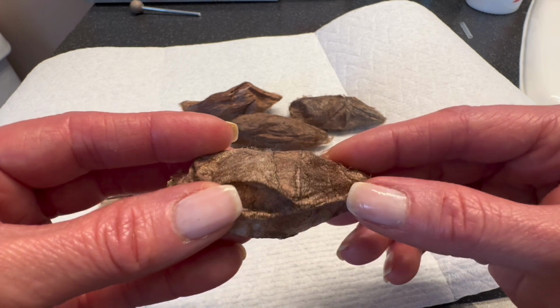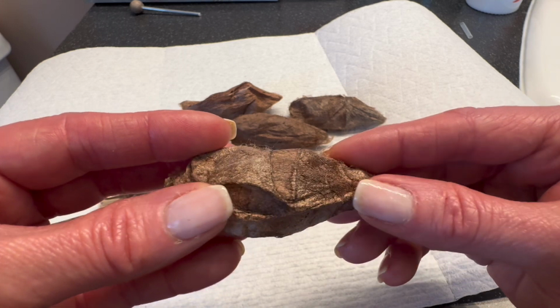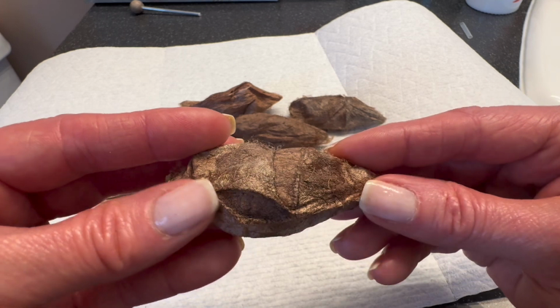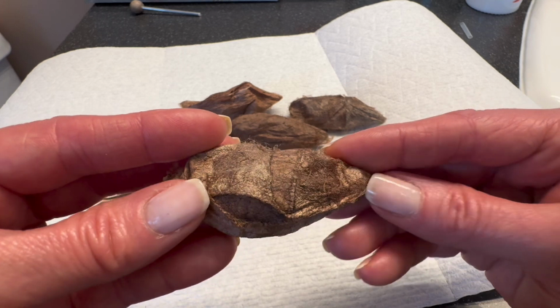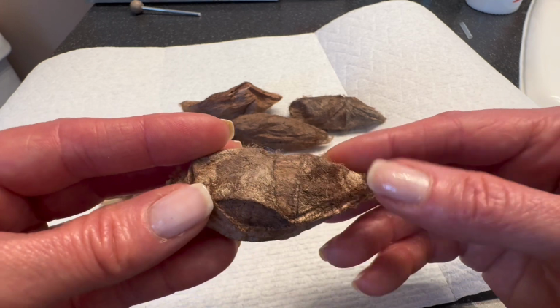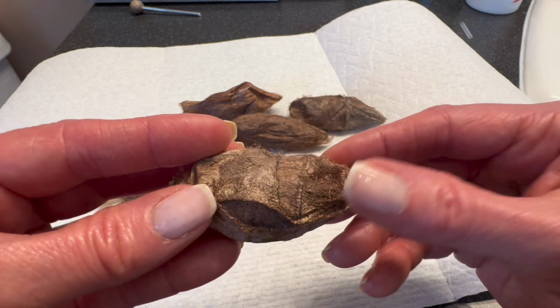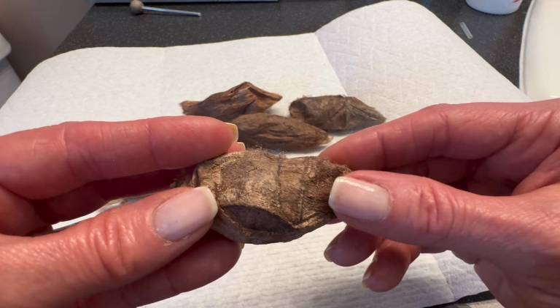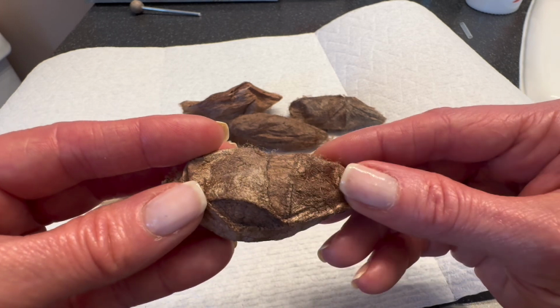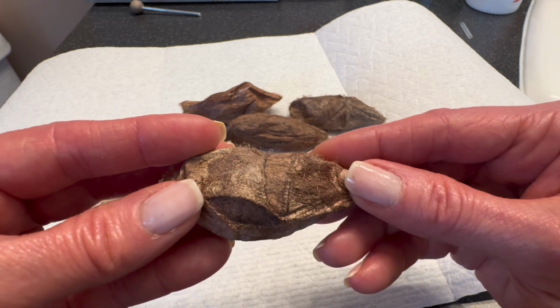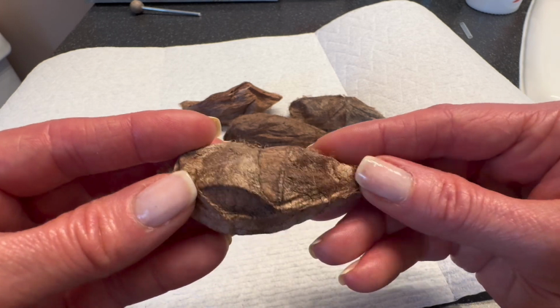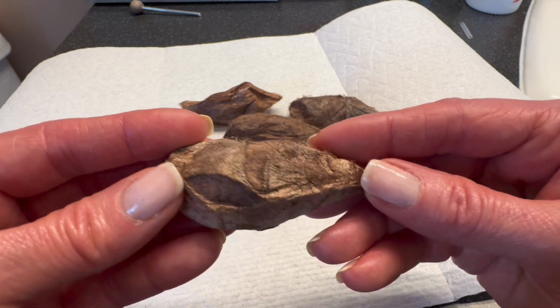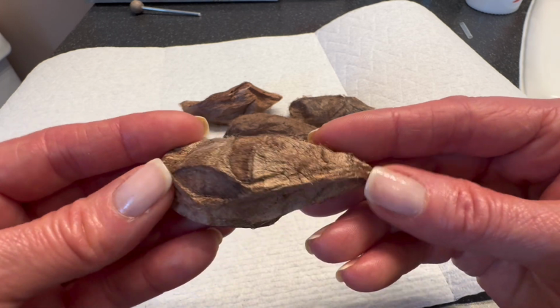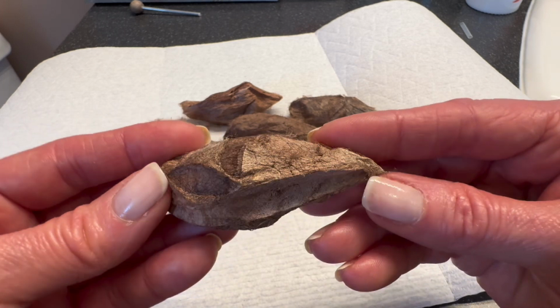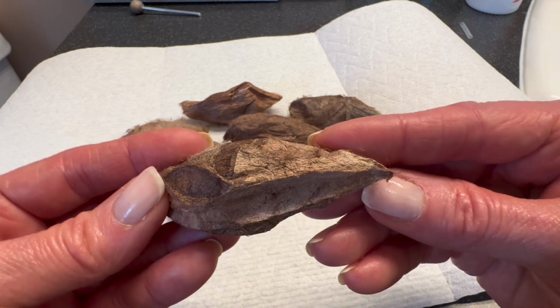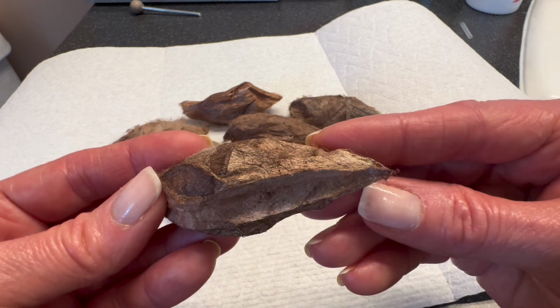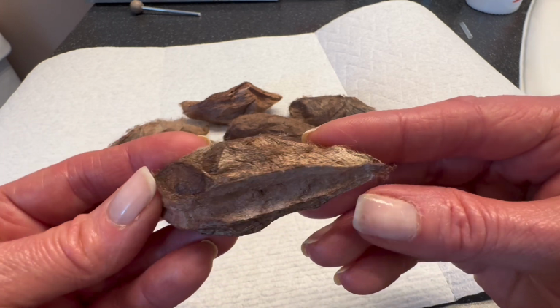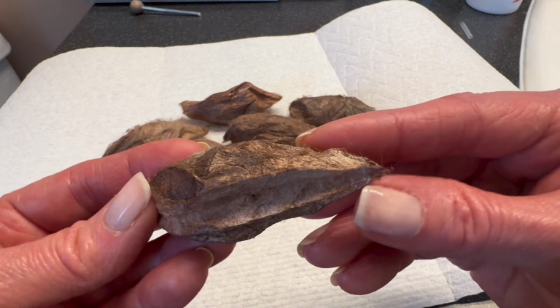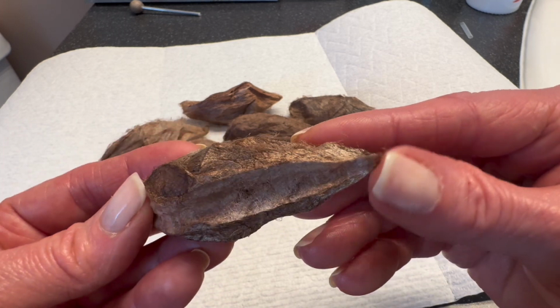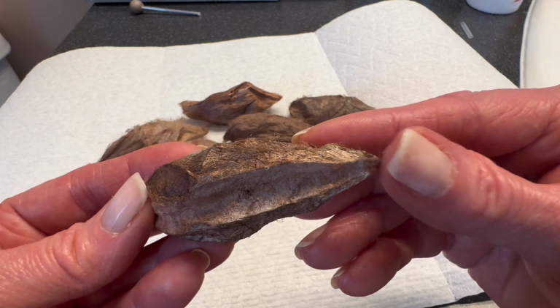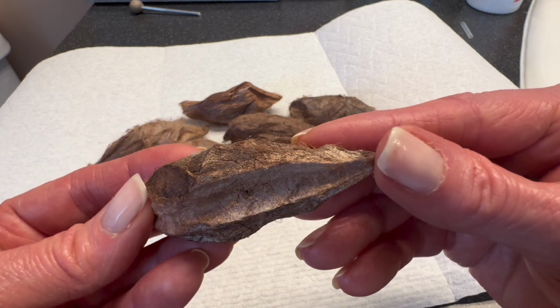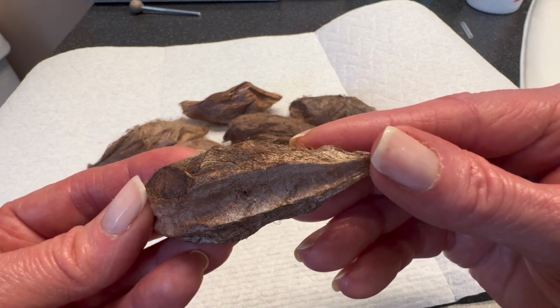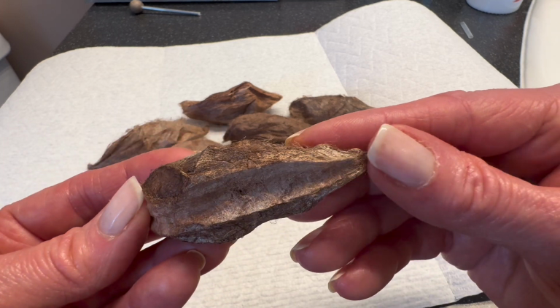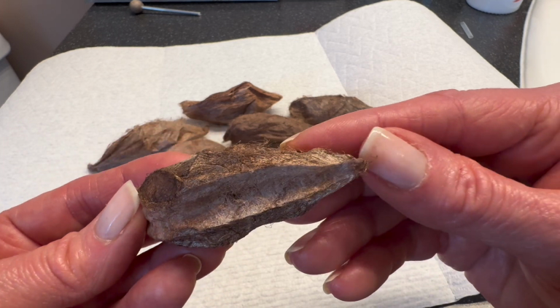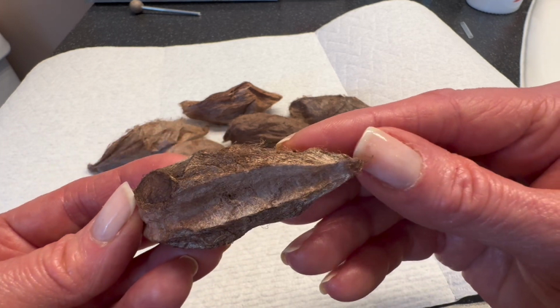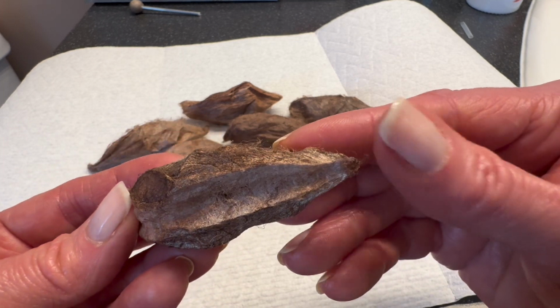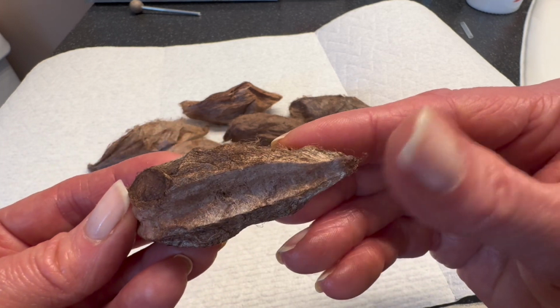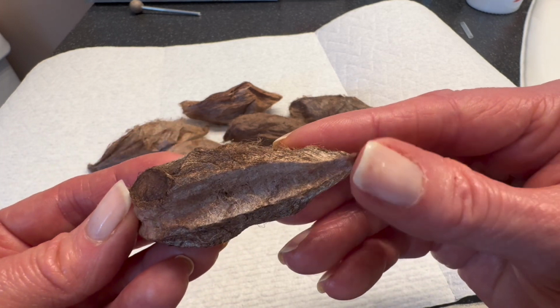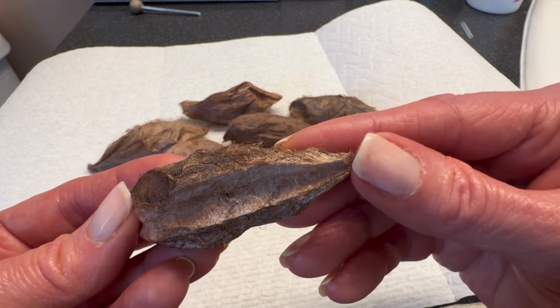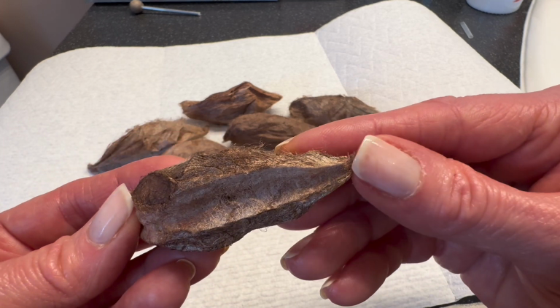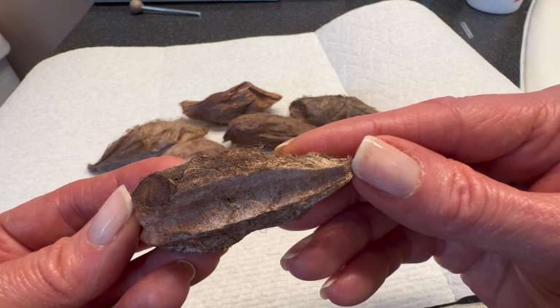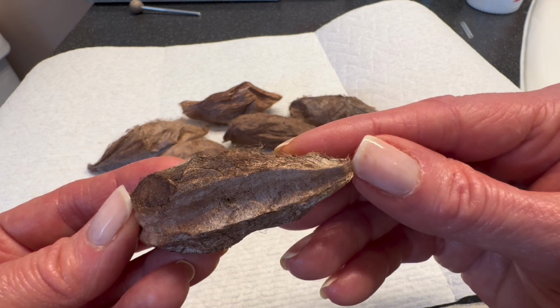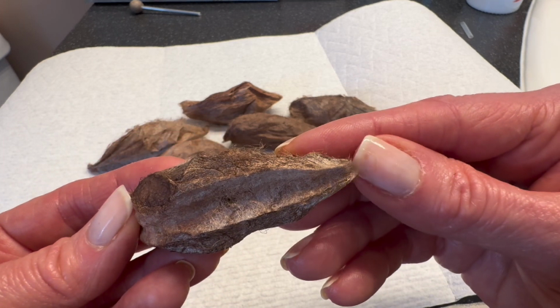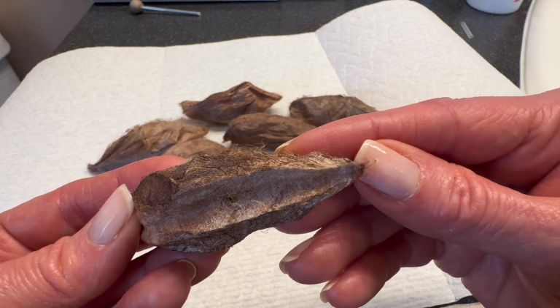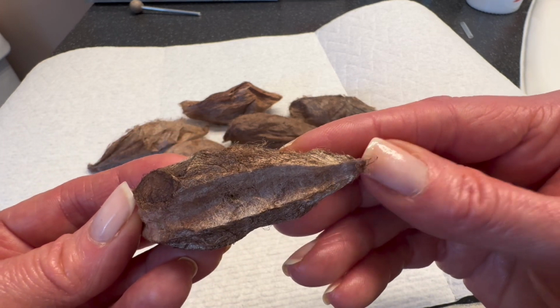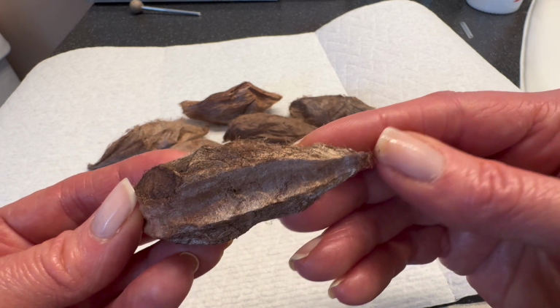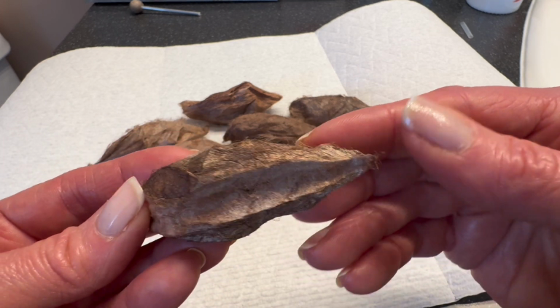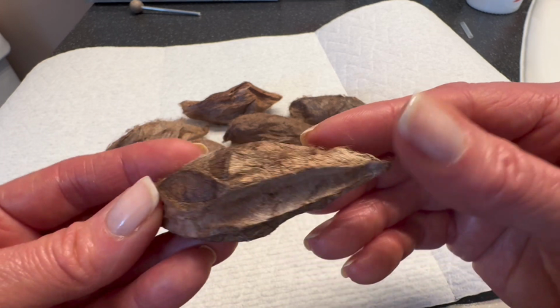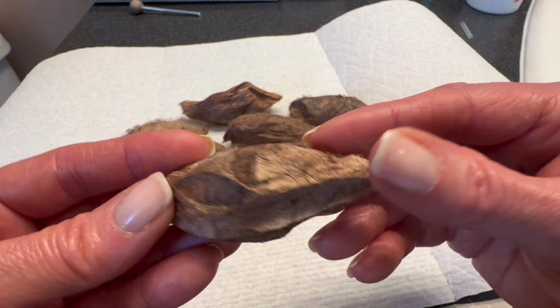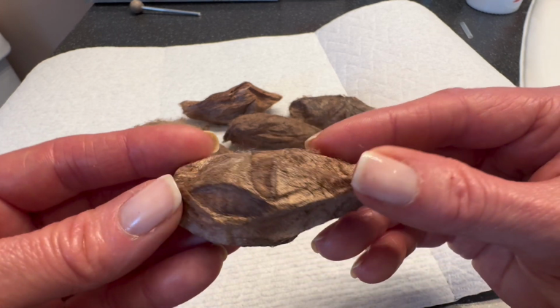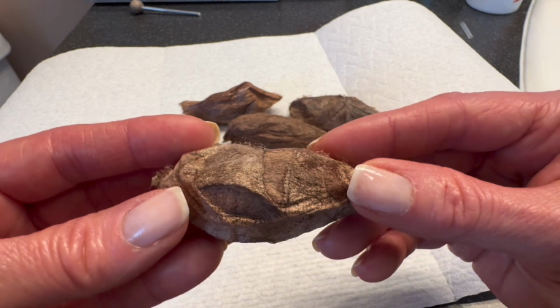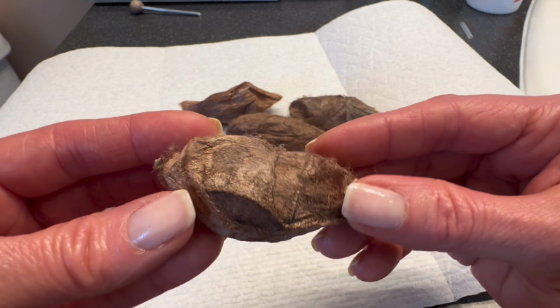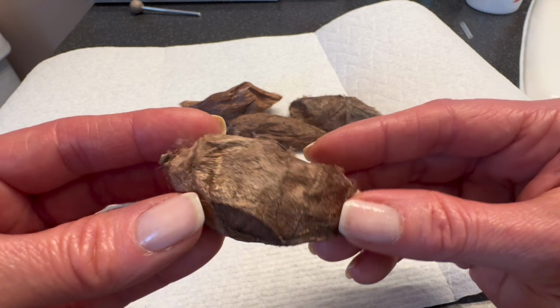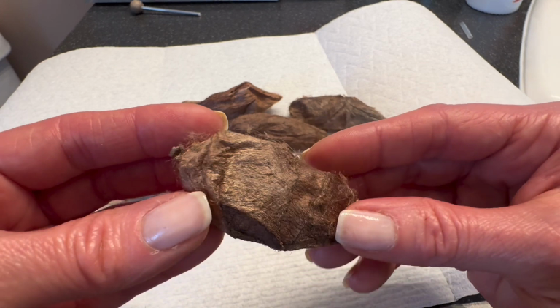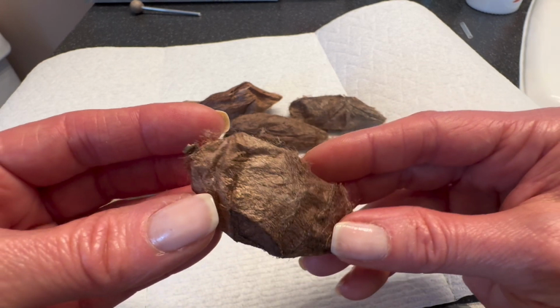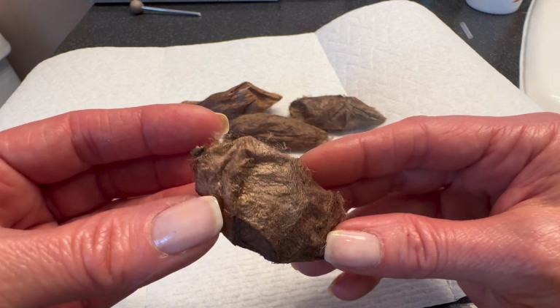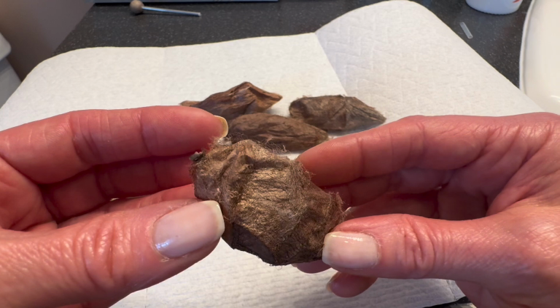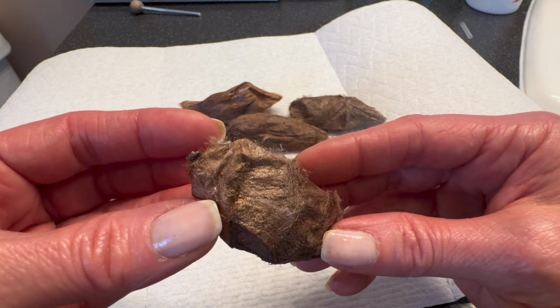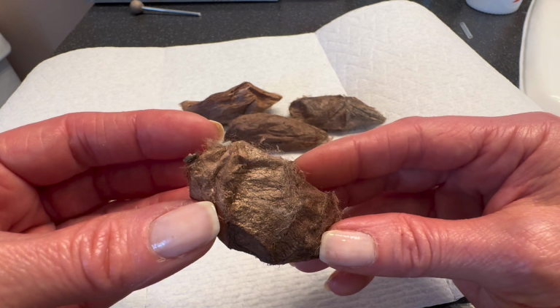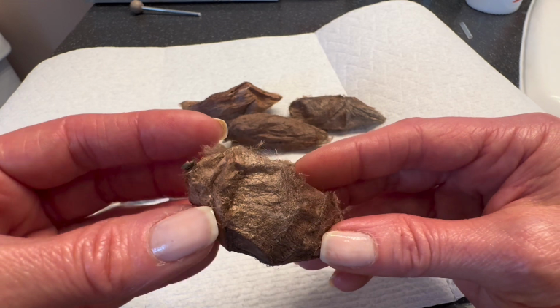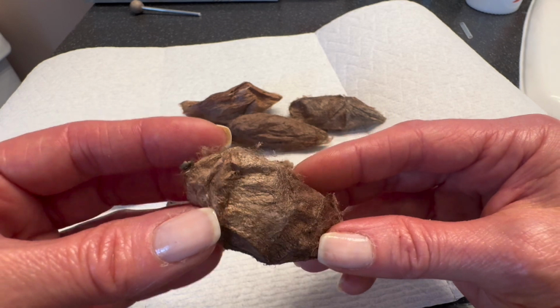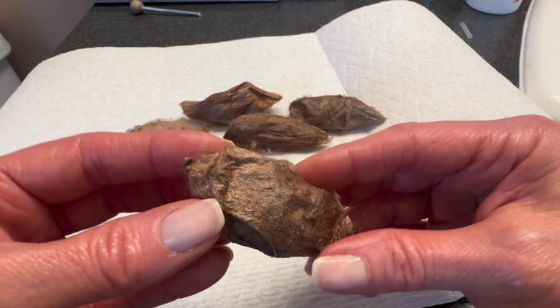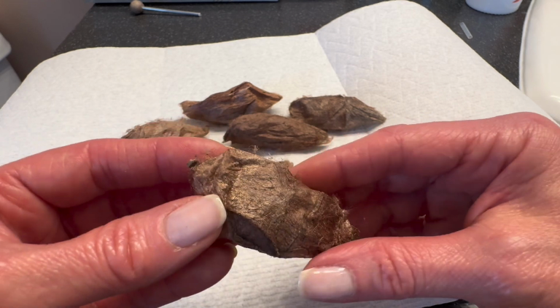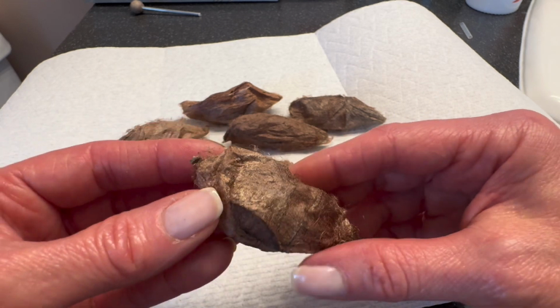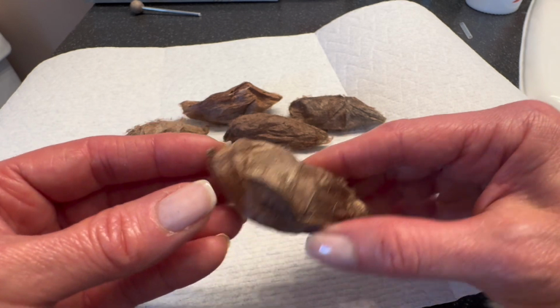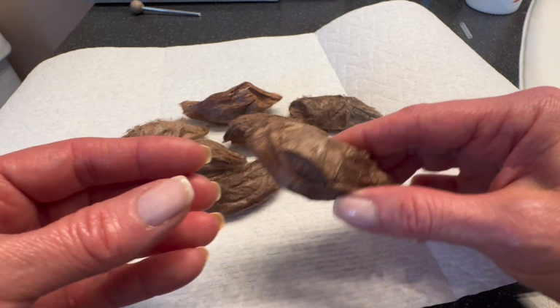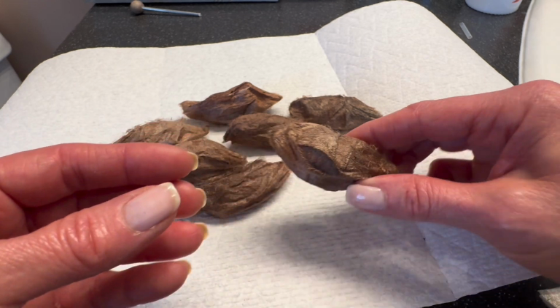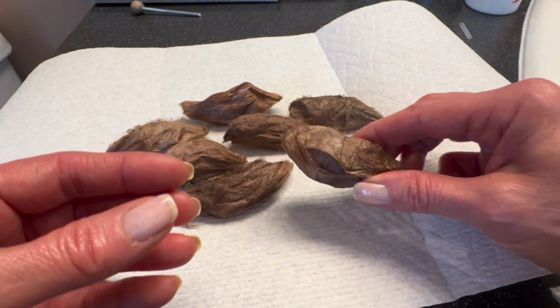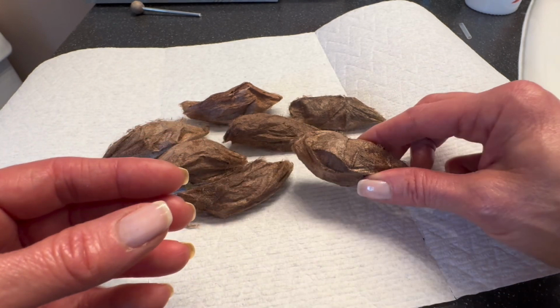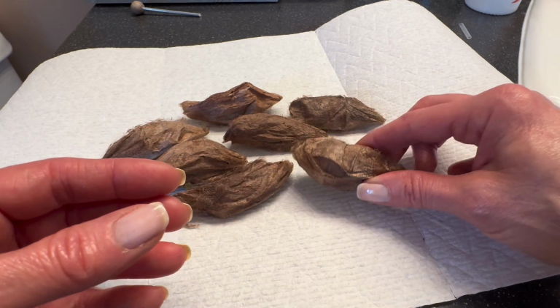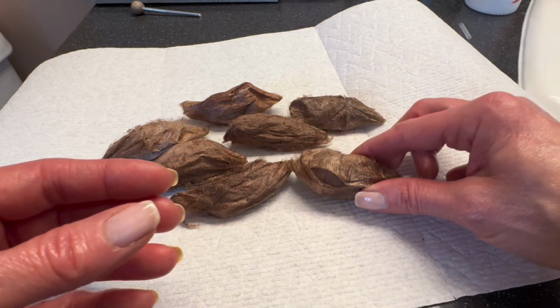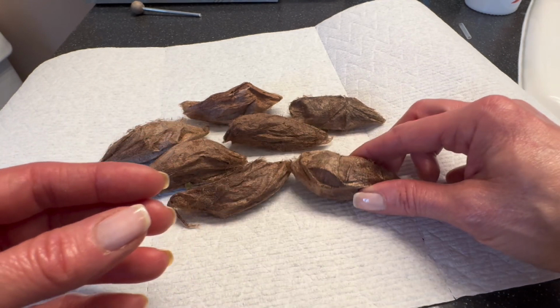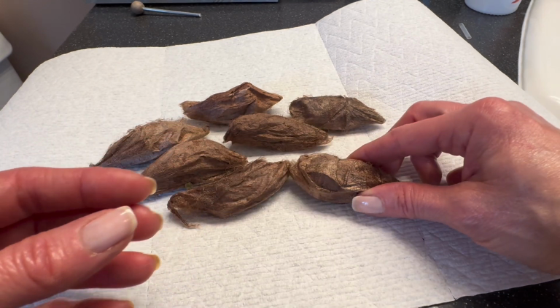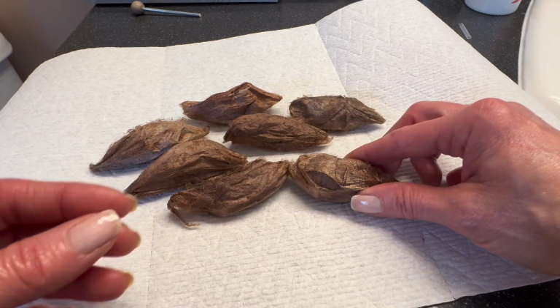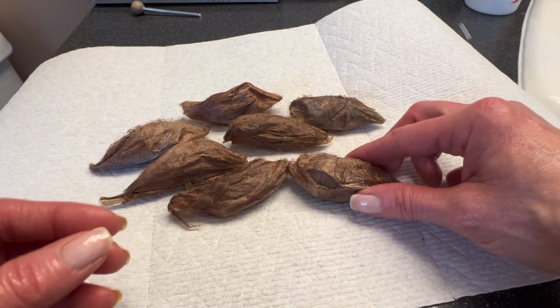When making these cocoons, the caterpillars design an escape valve on one end in order to squeeze their way to freedom come spring or early summer.